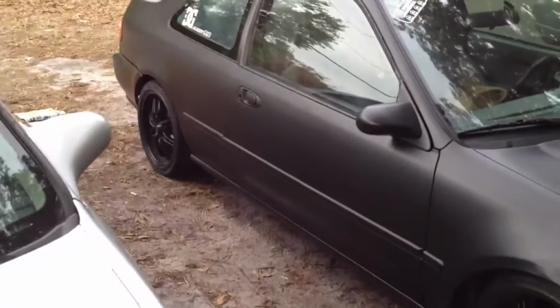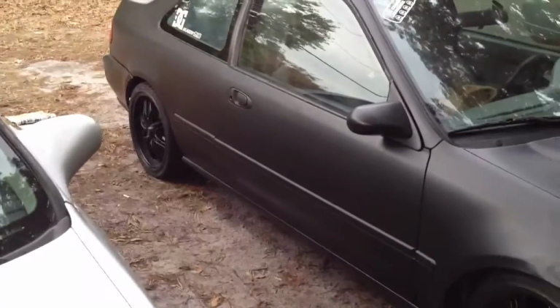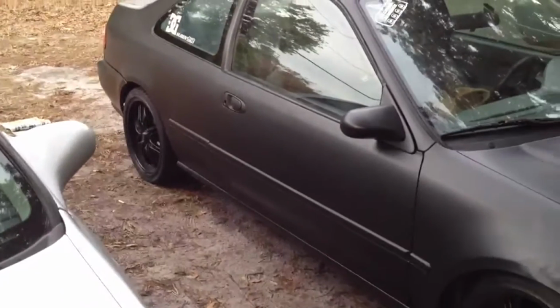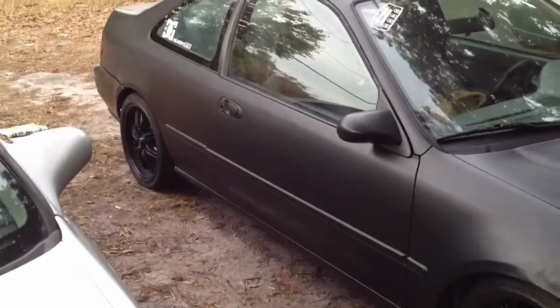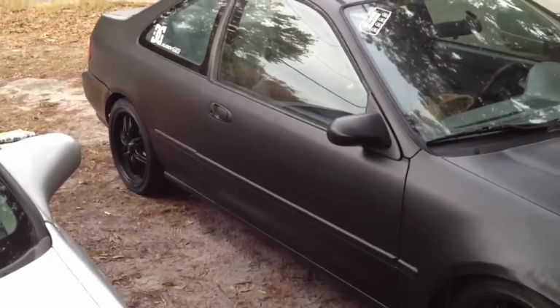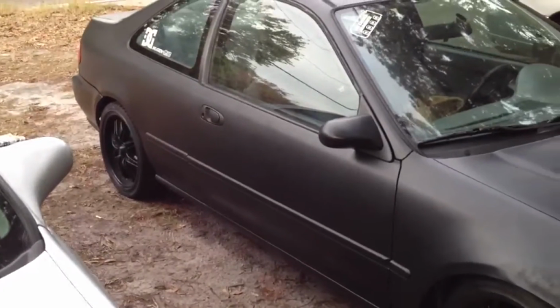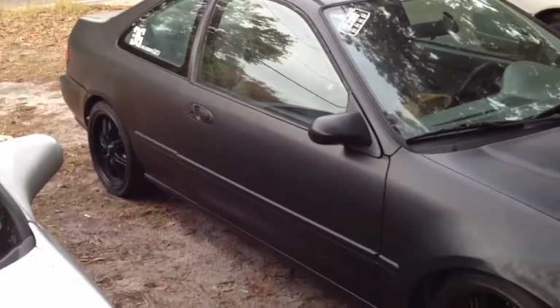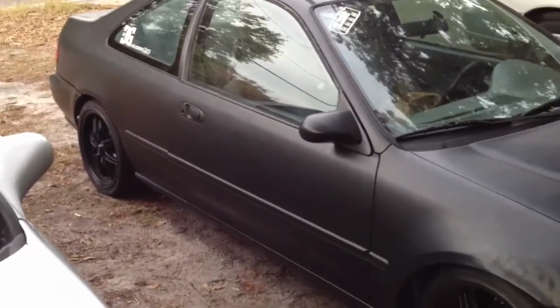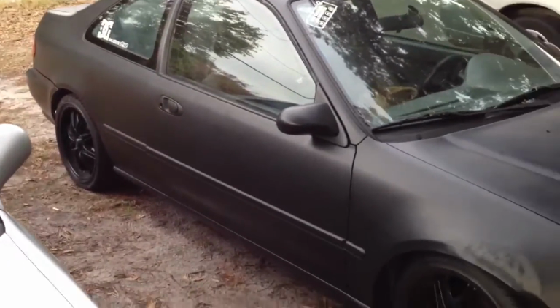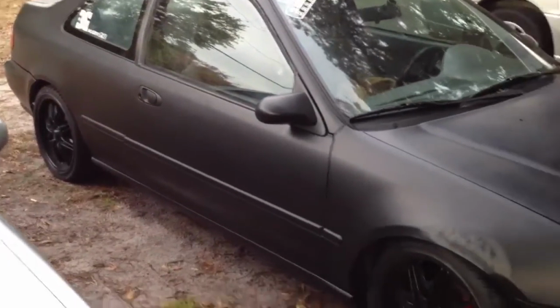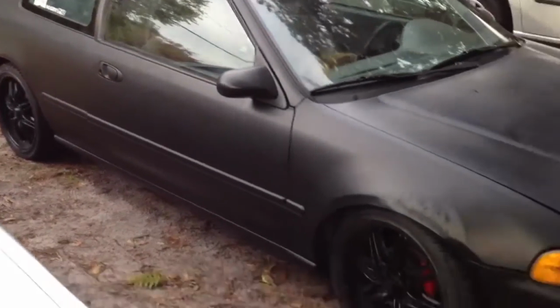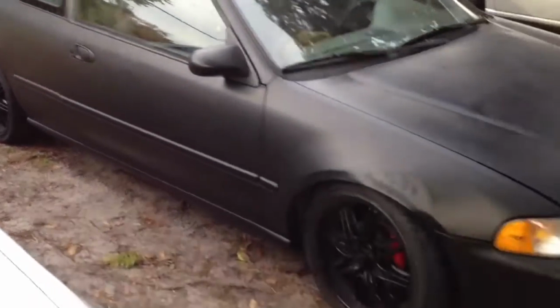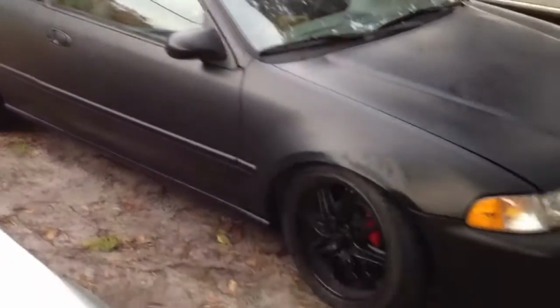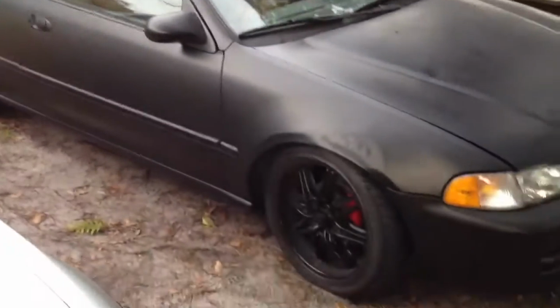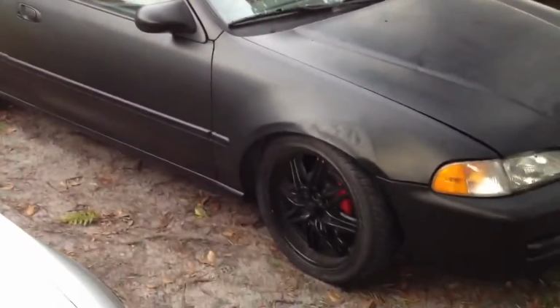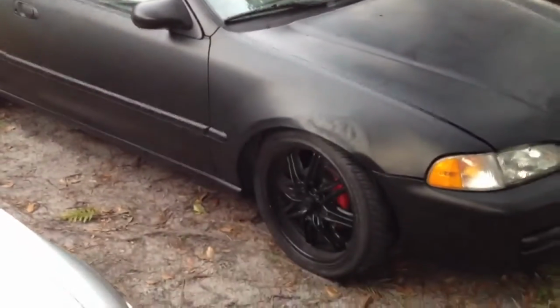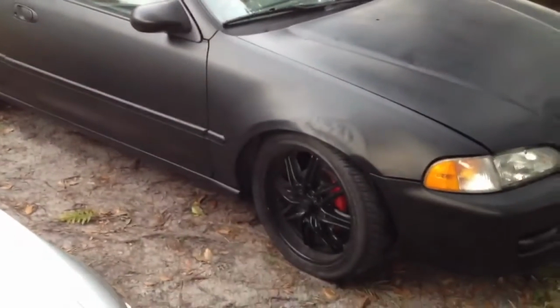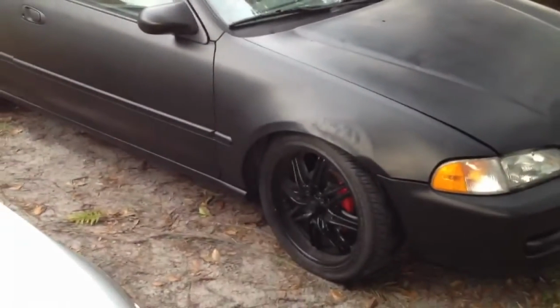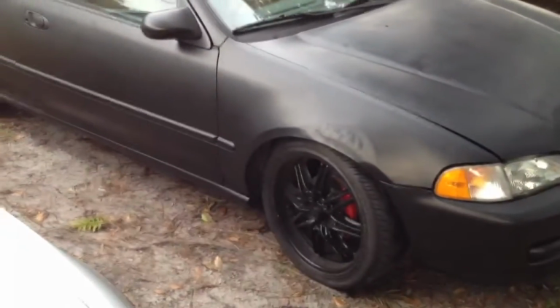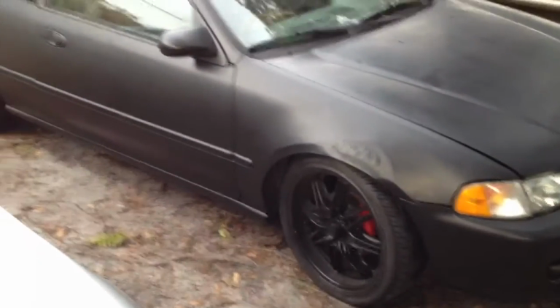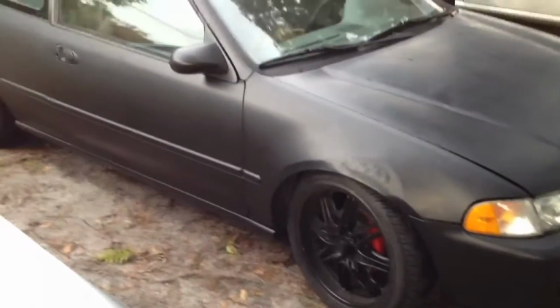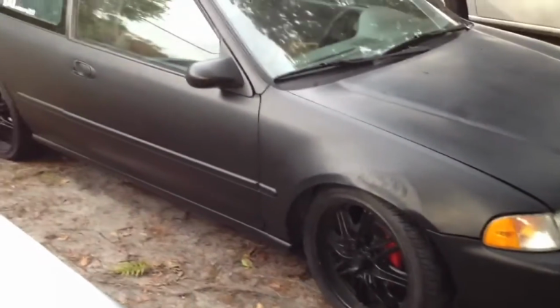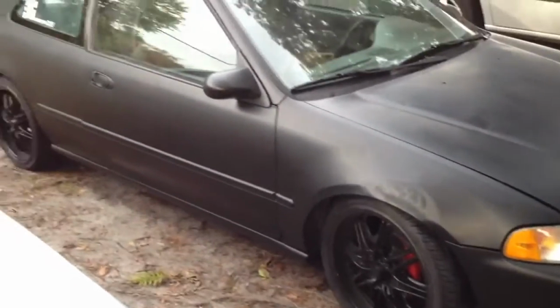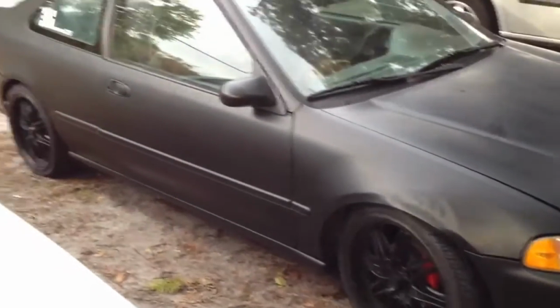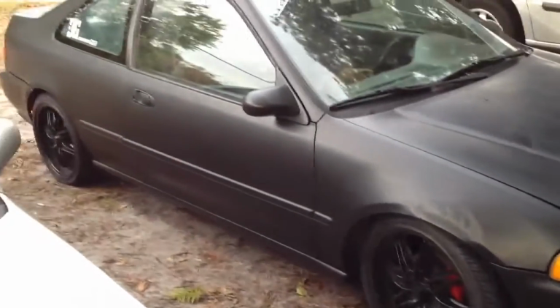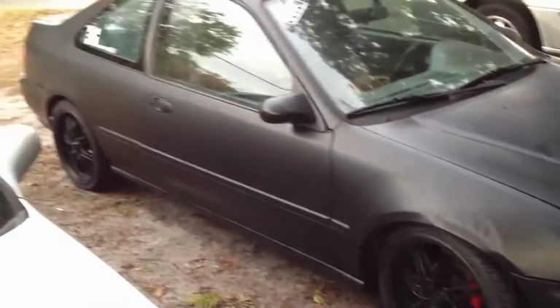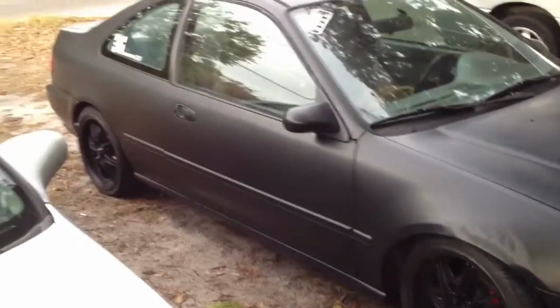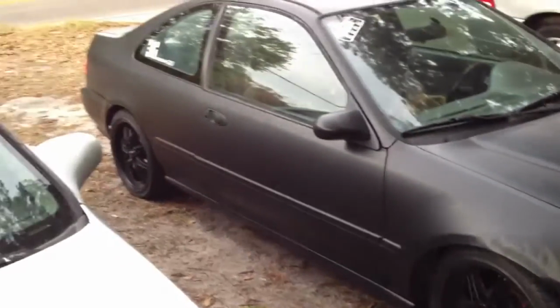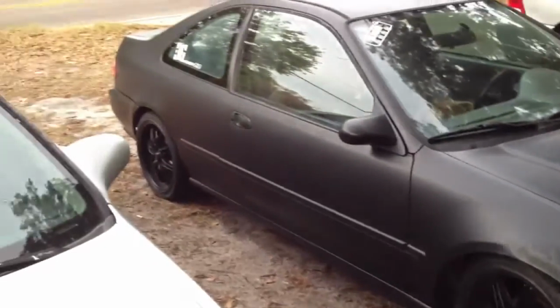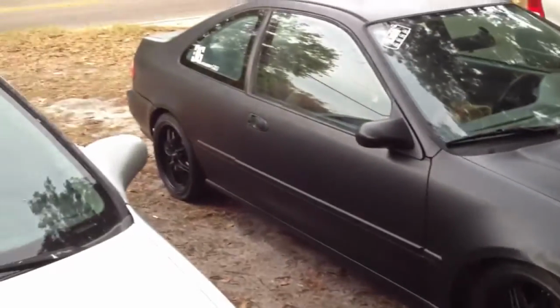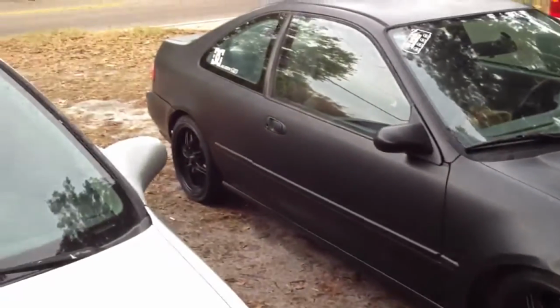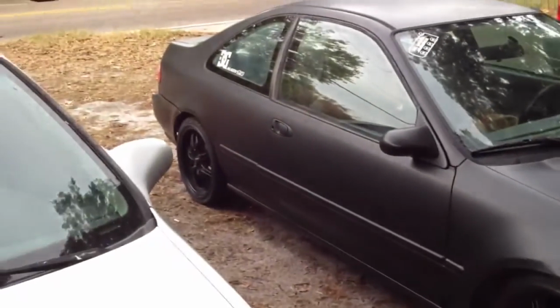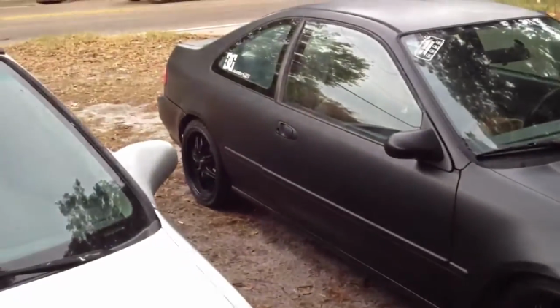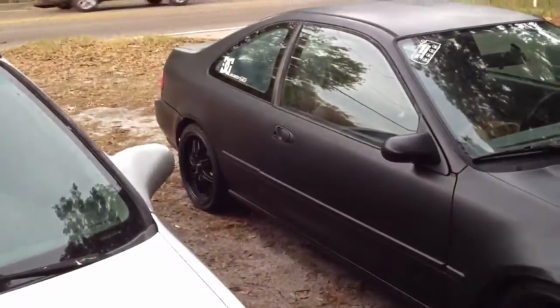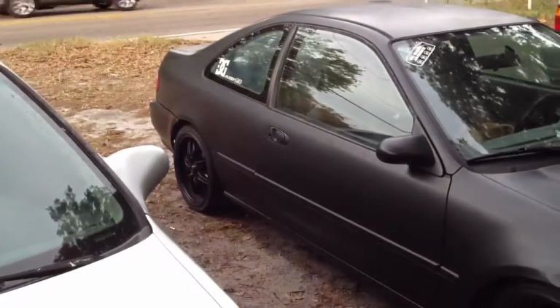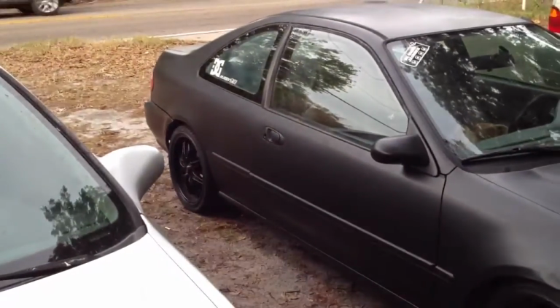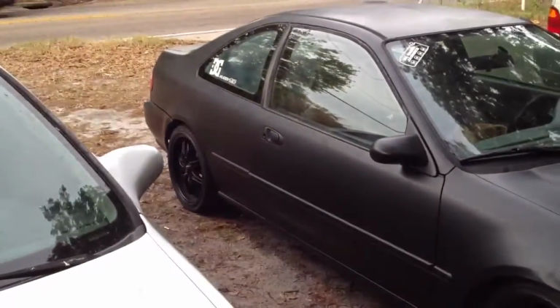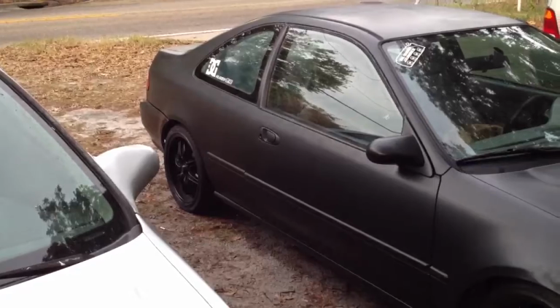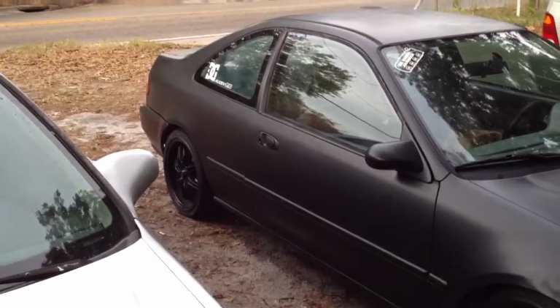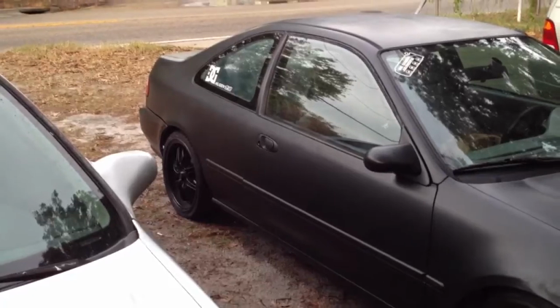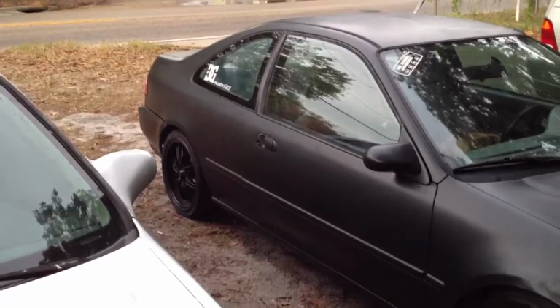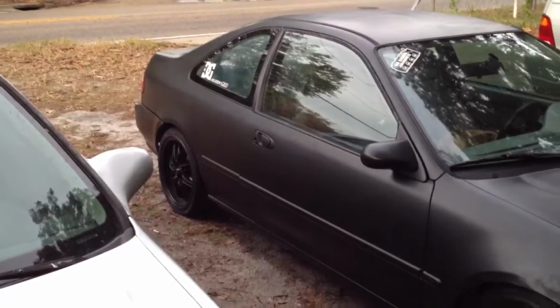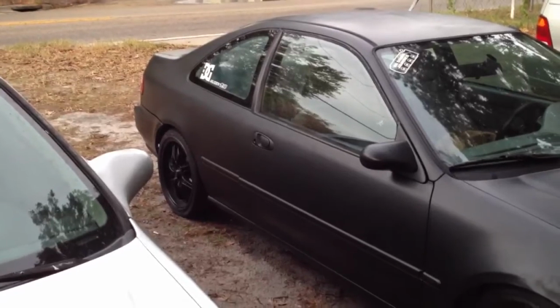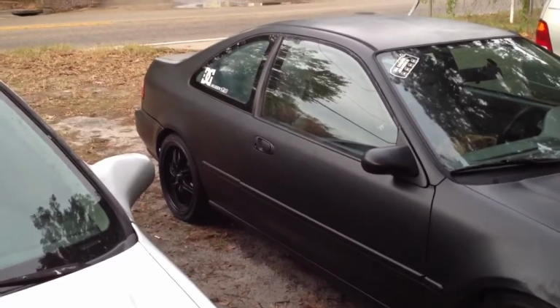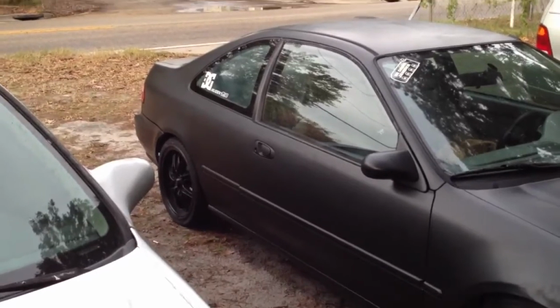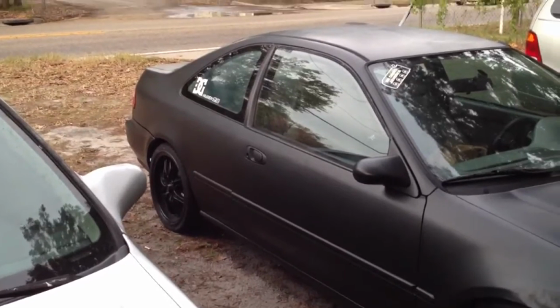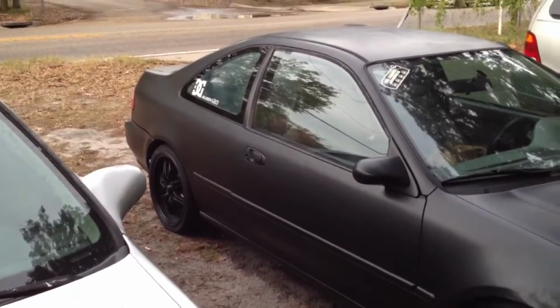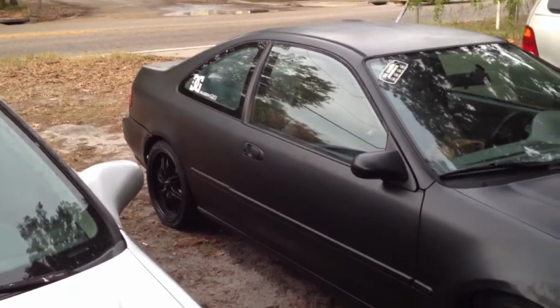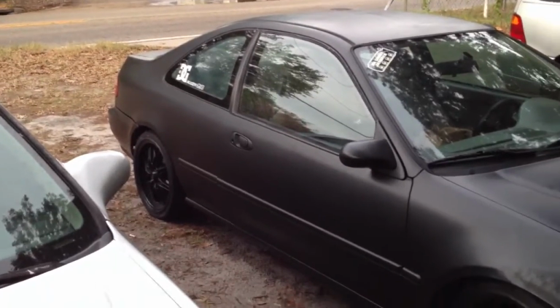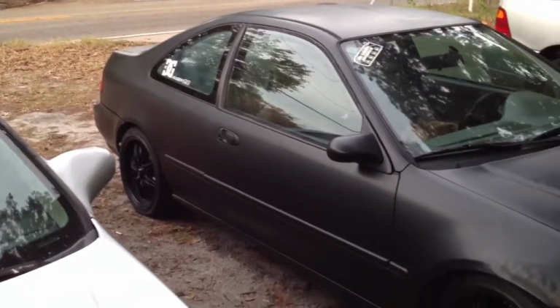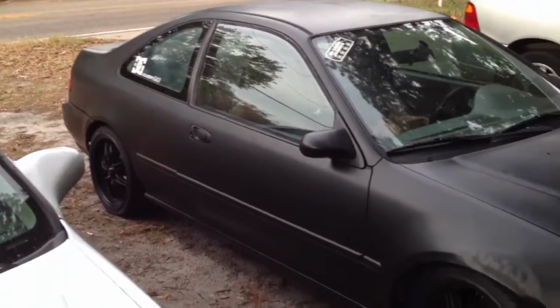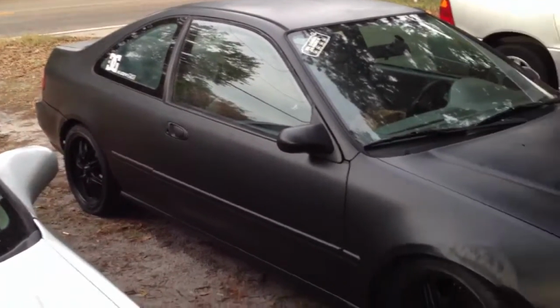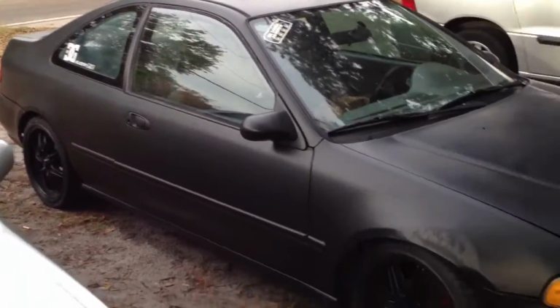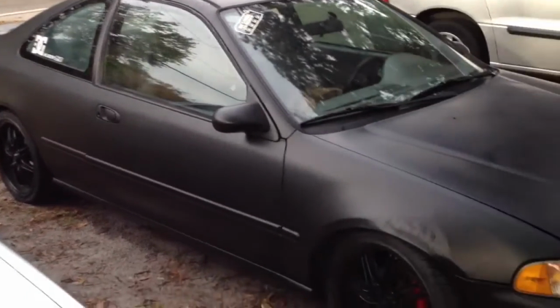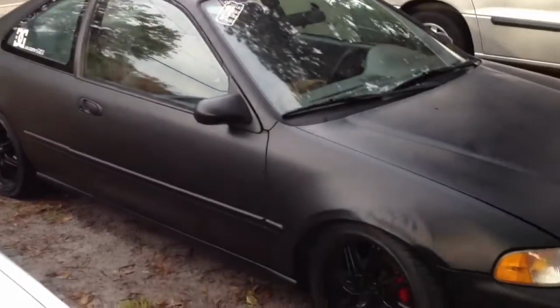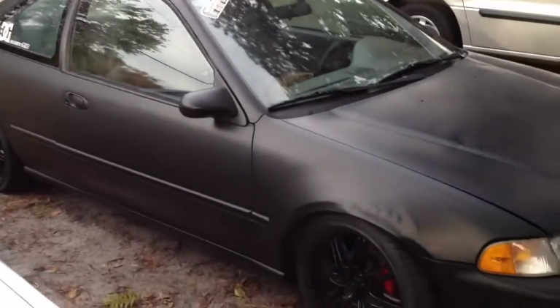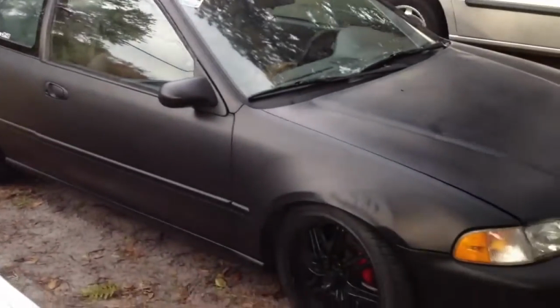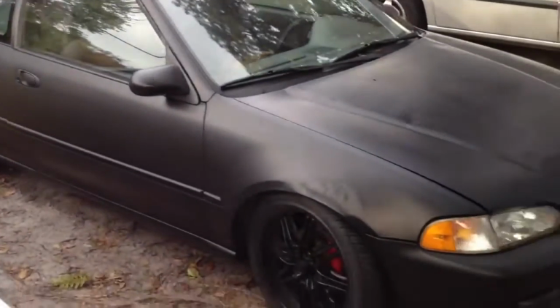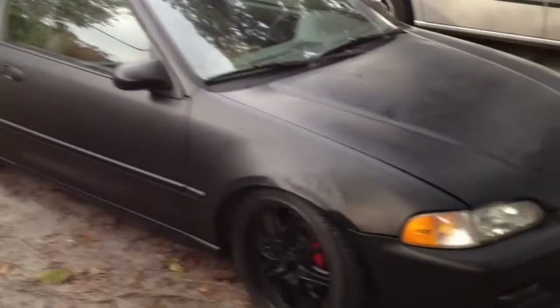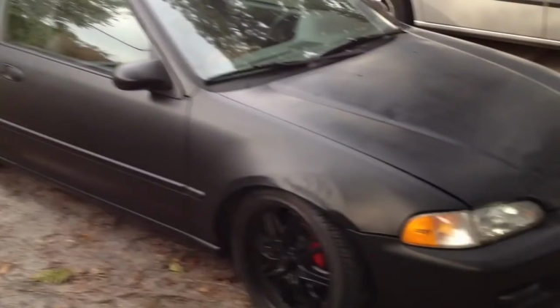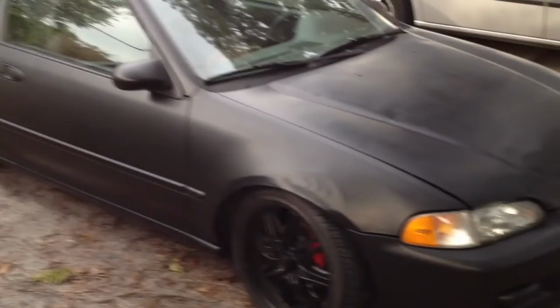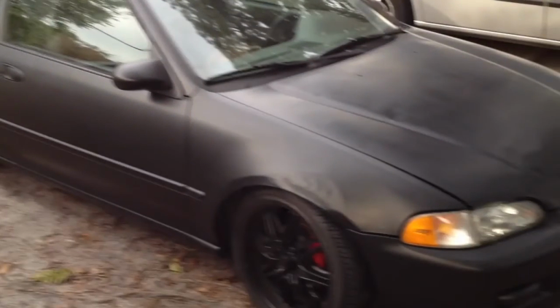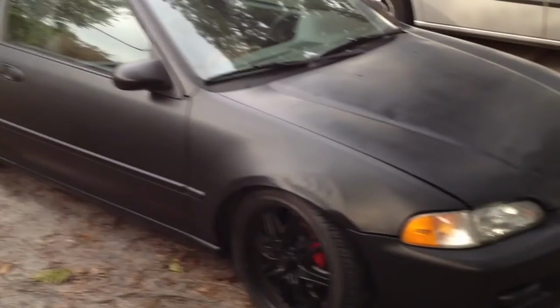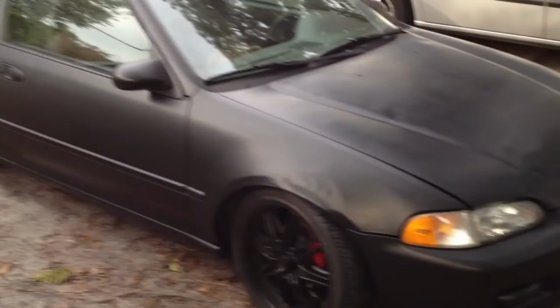I think I'm going to plasti-dip the wheels too. I don't know if it's going to be green or orange, or one of the two. But, there she is.